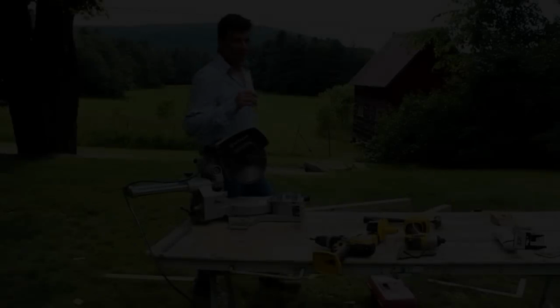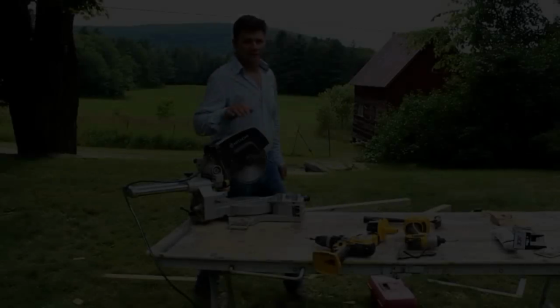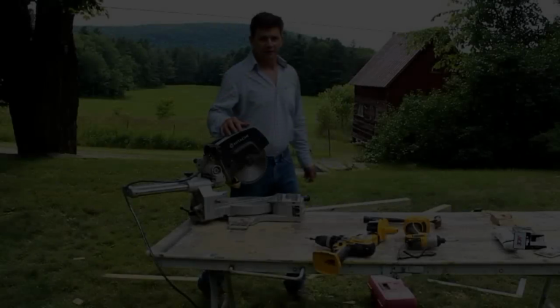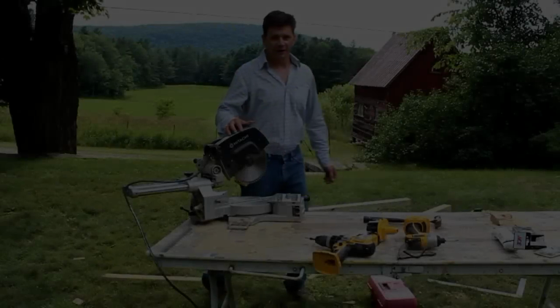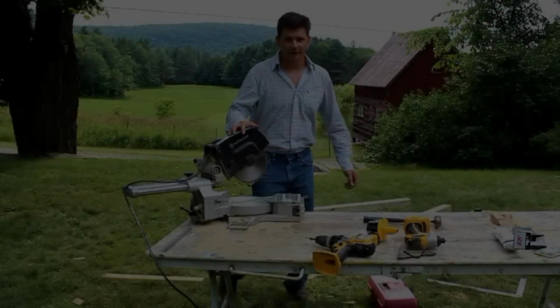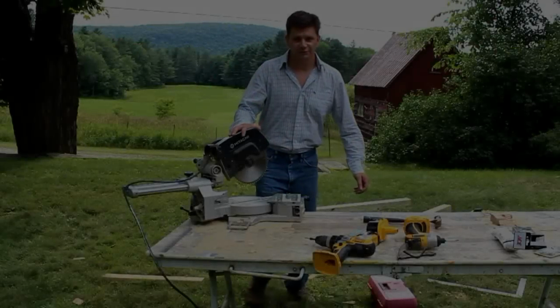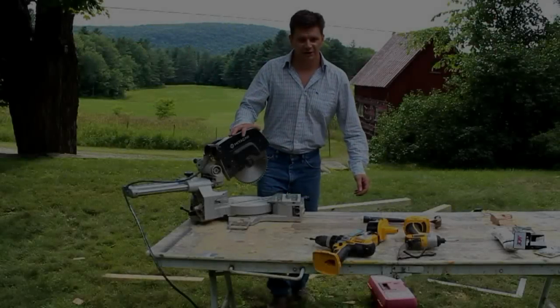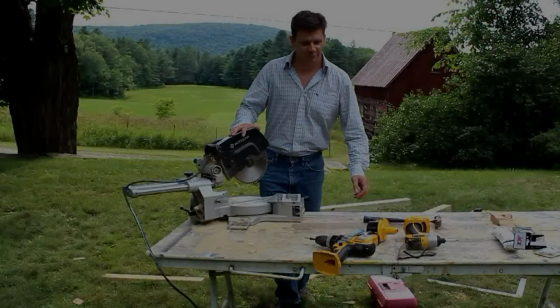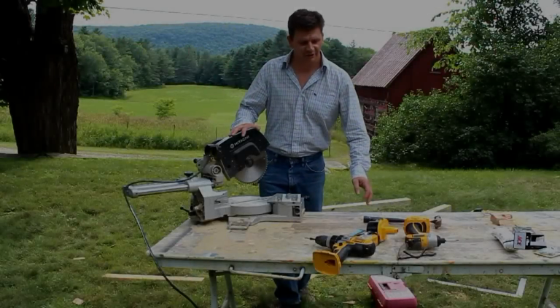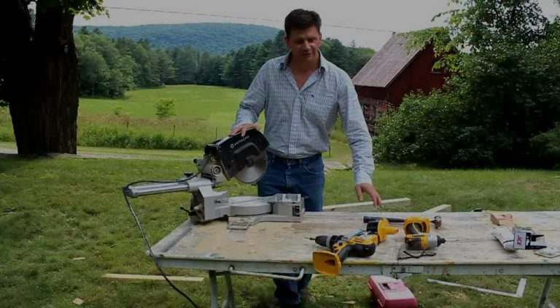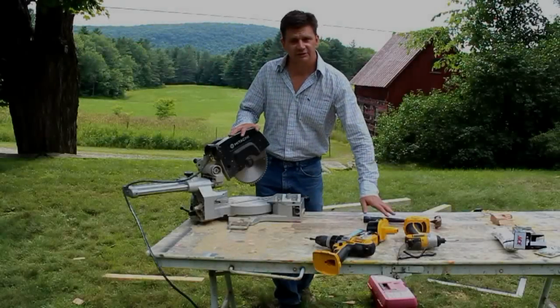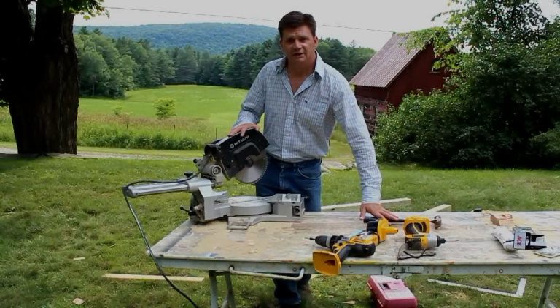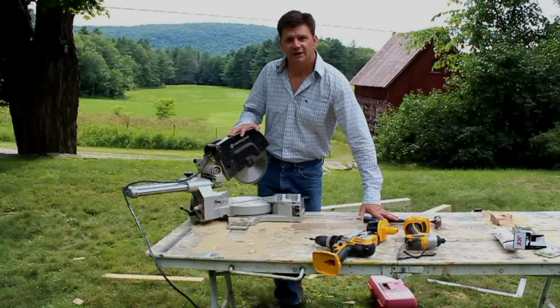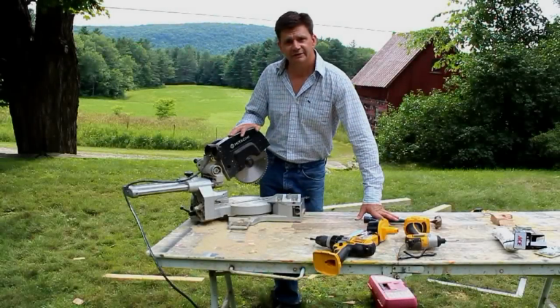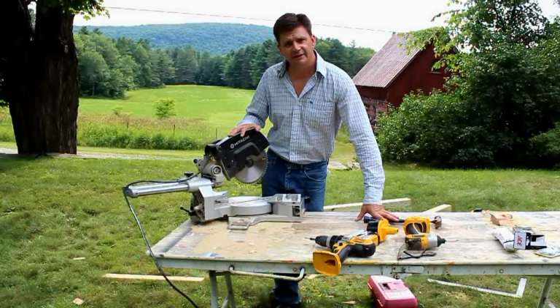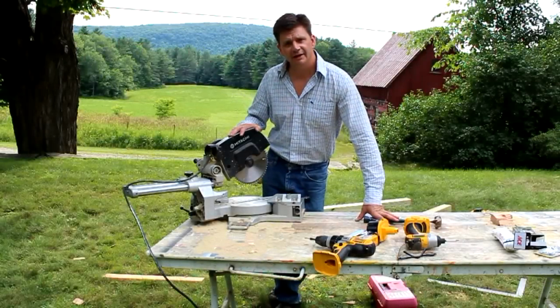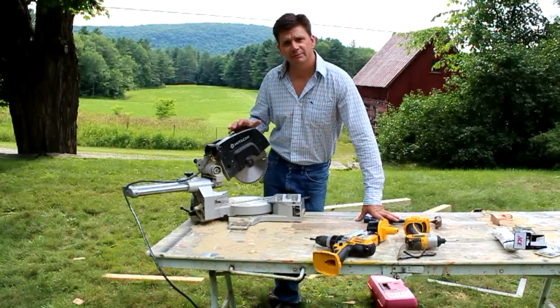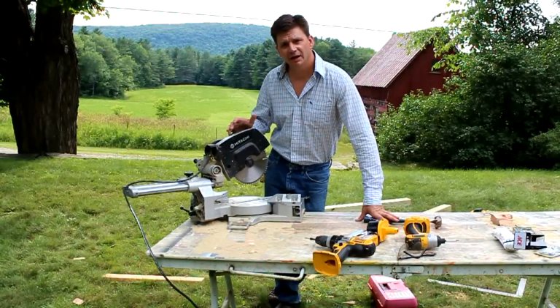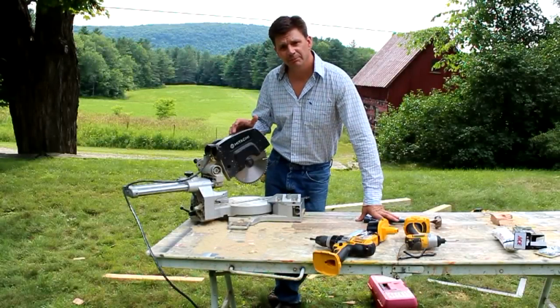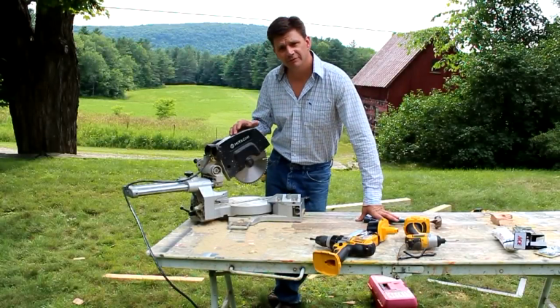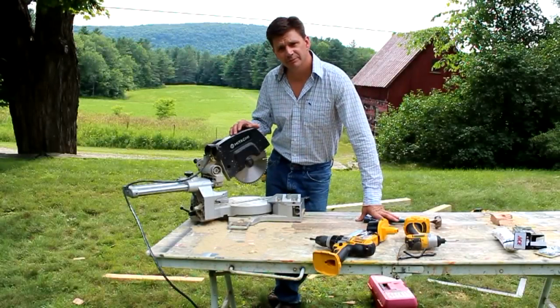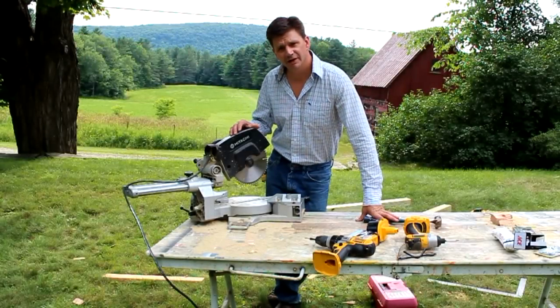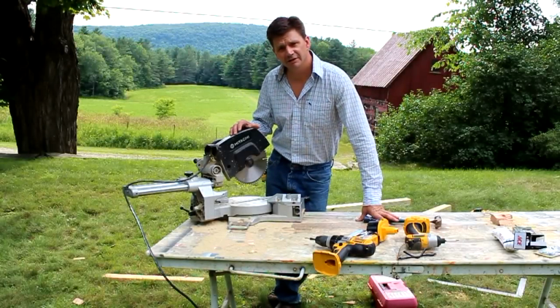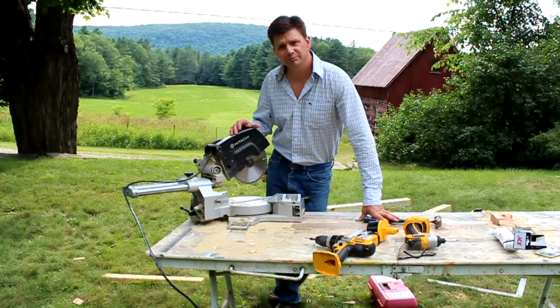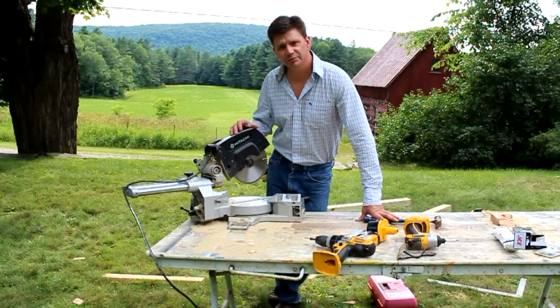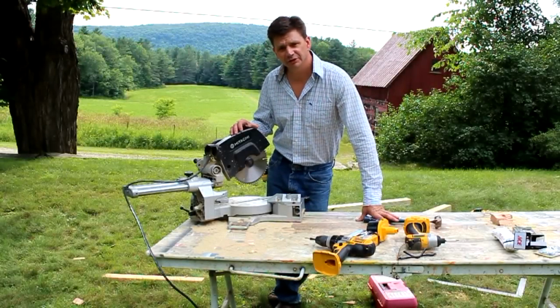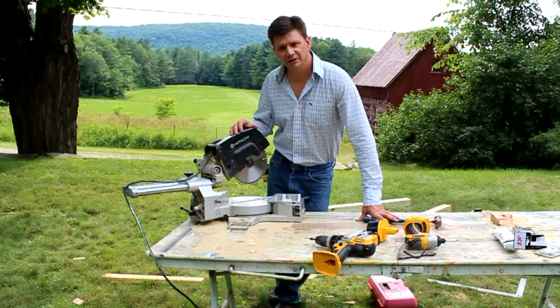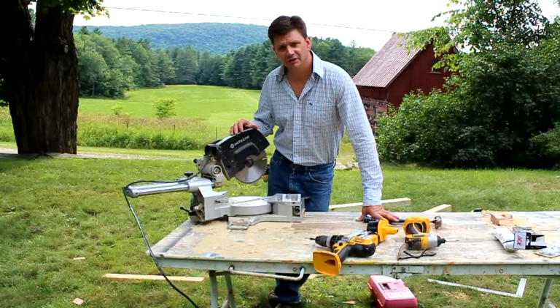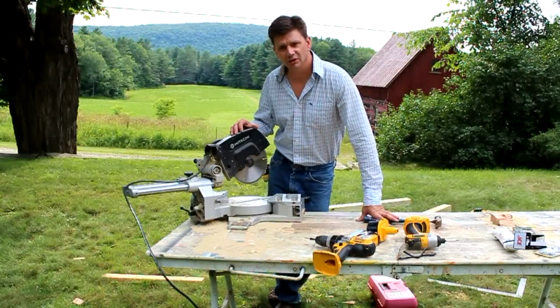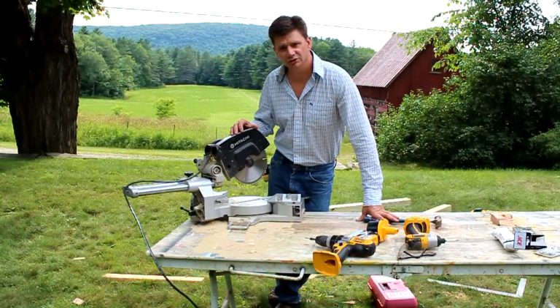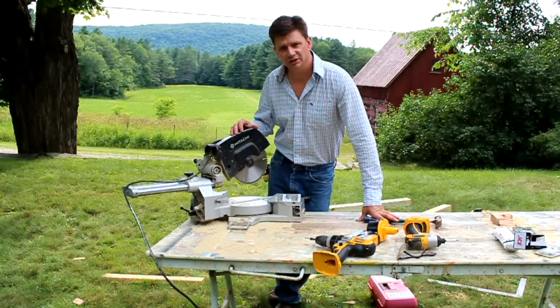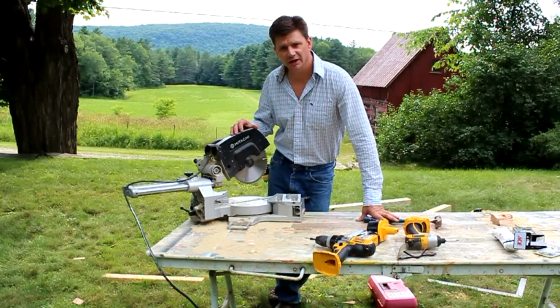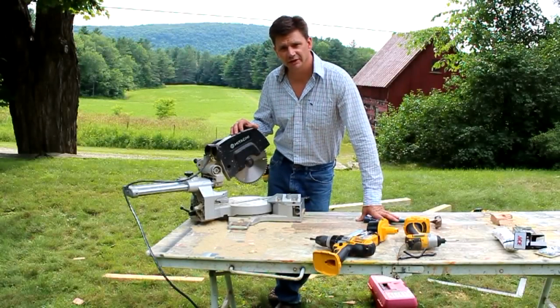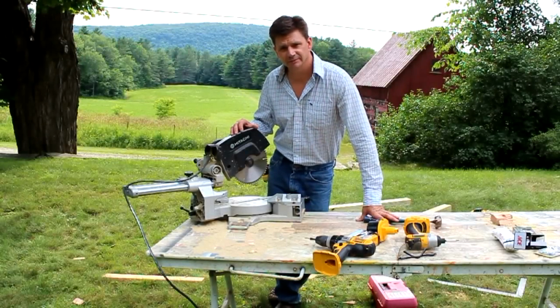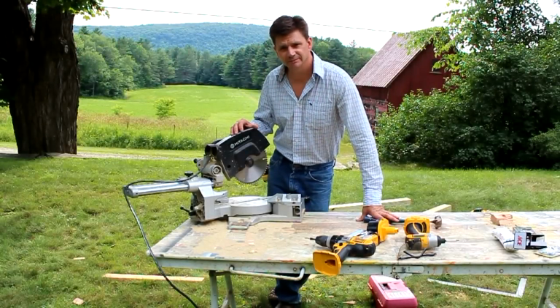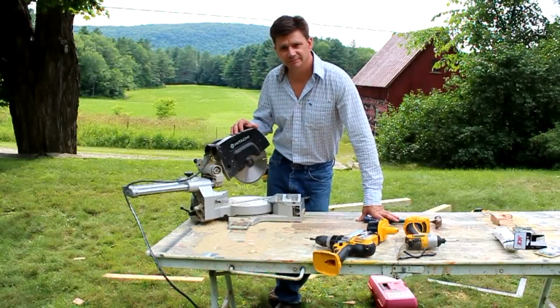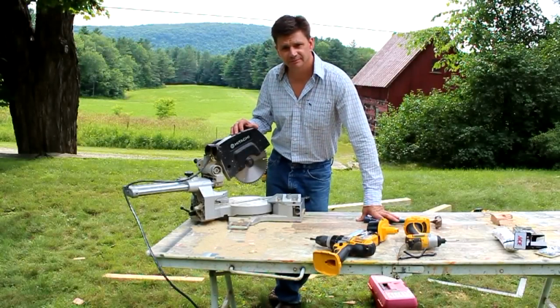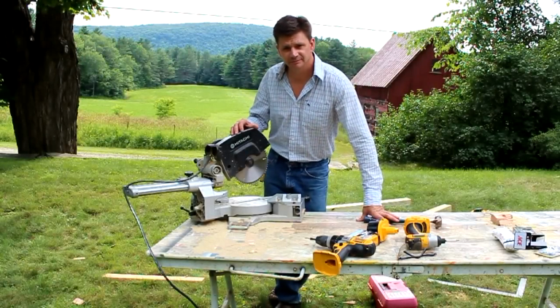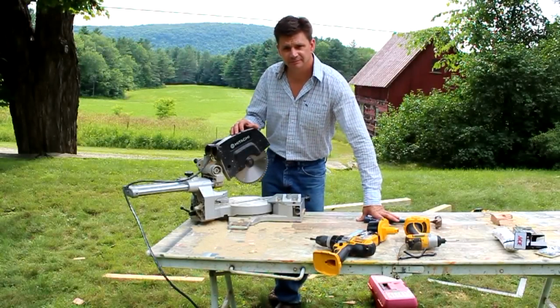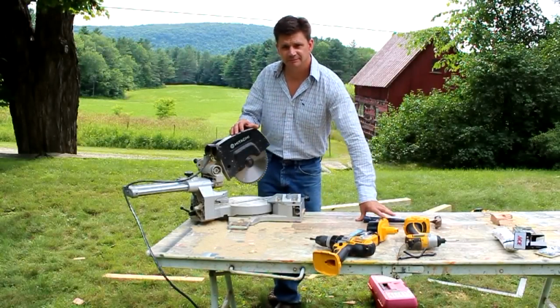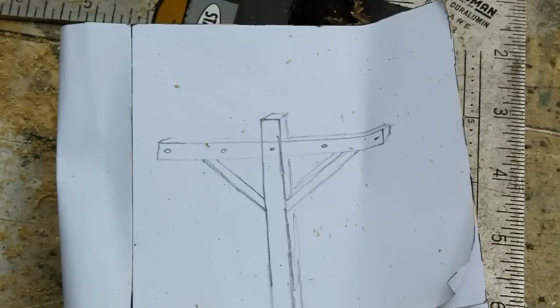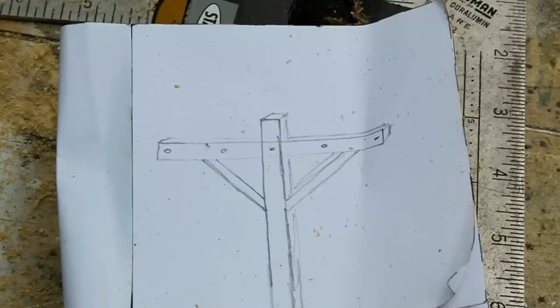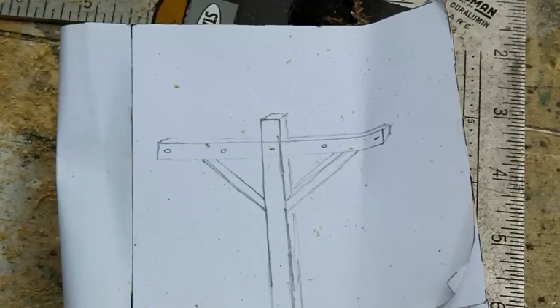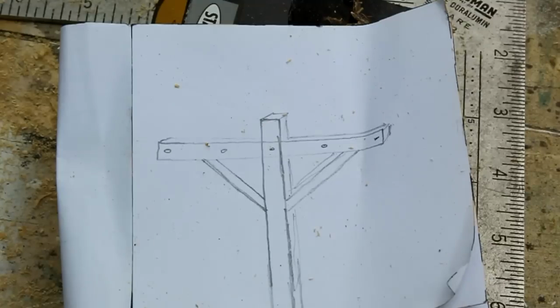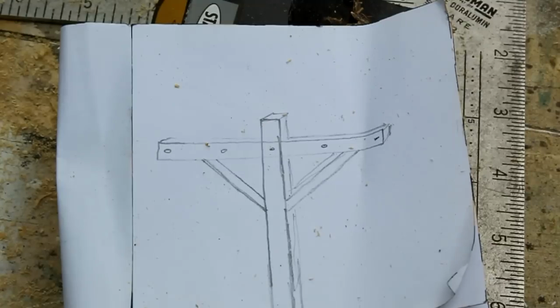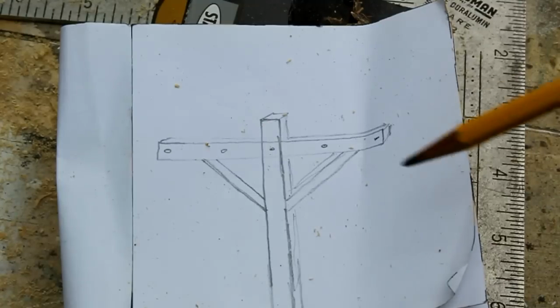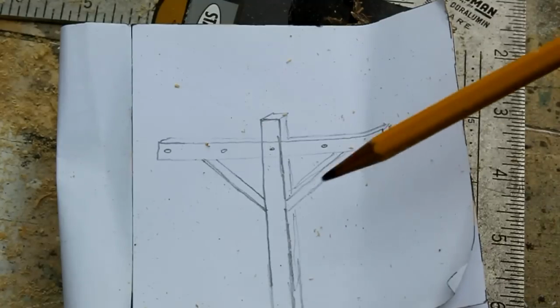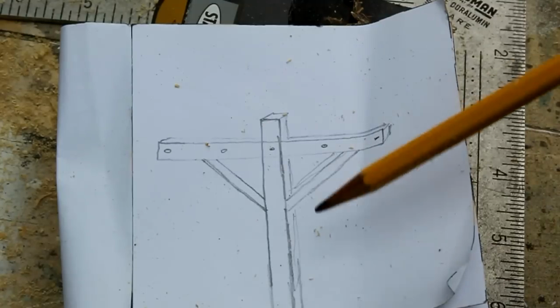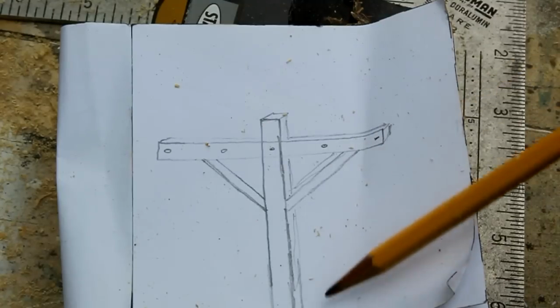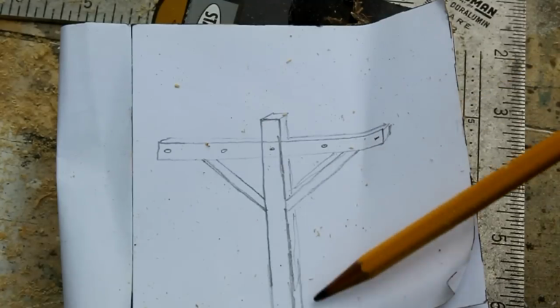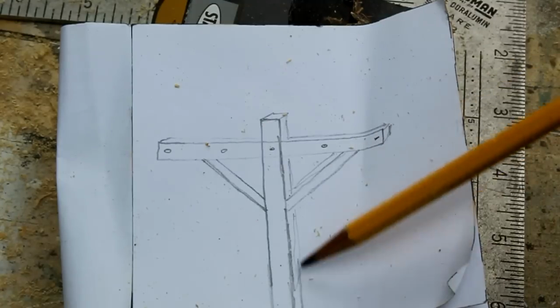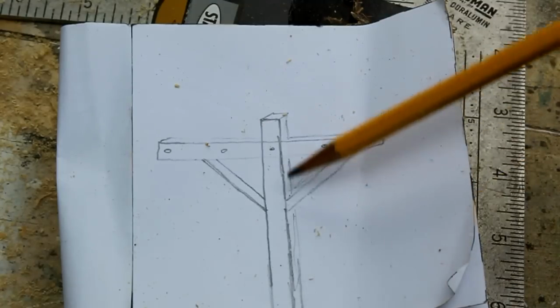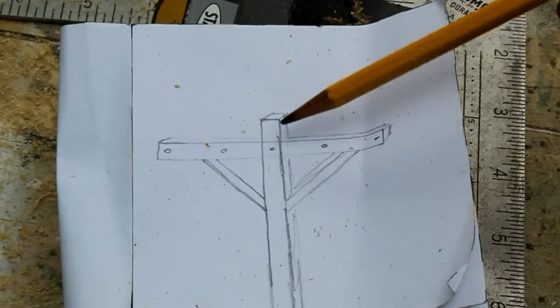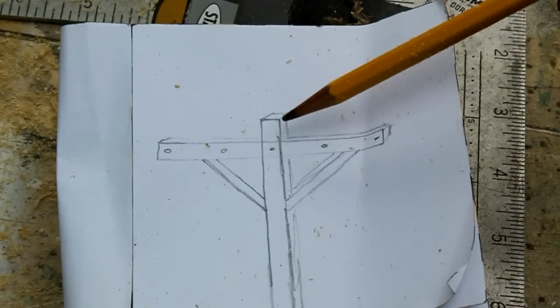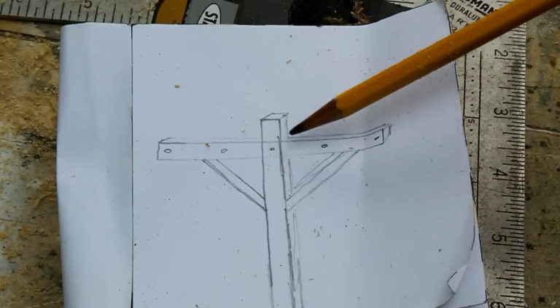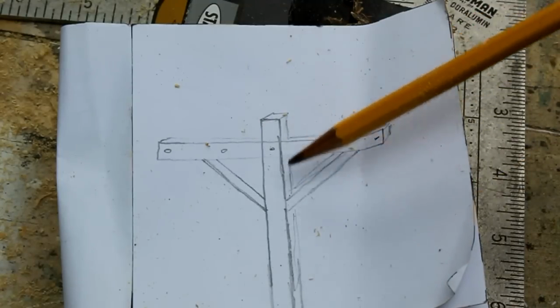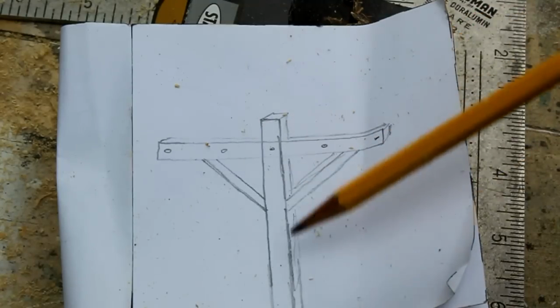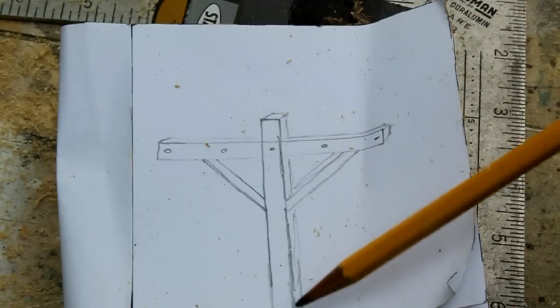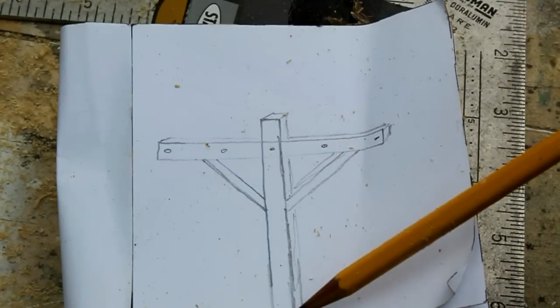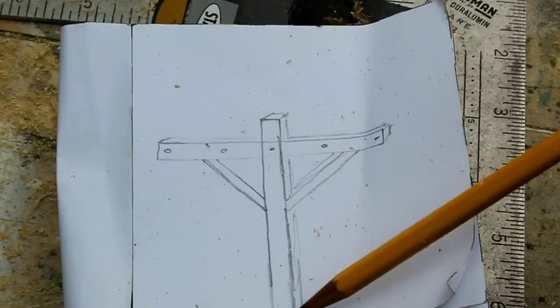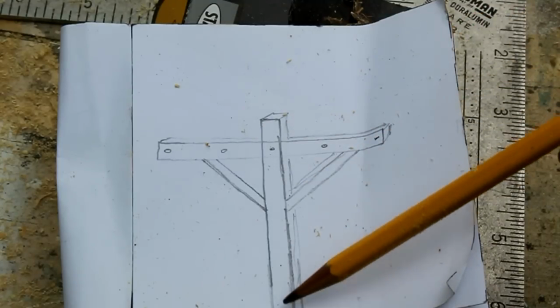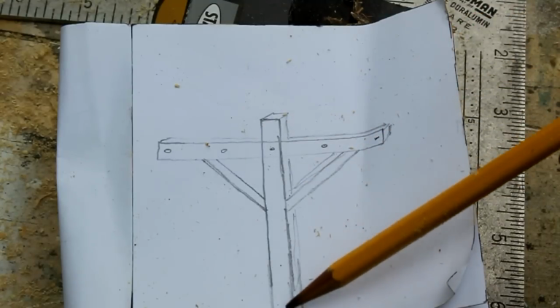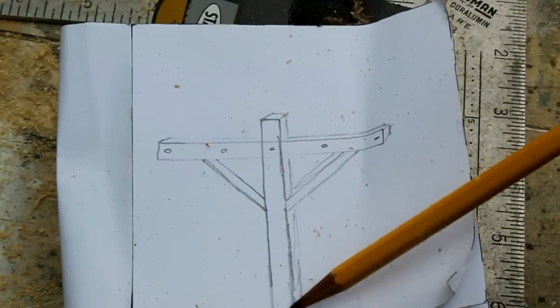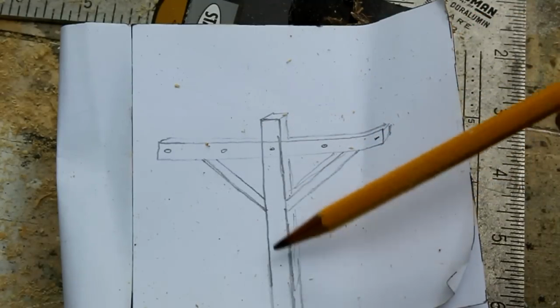Hi, I'm John Peters and today I'm up in Vermont building a clothesline. This is a quick sketch I made before I started.